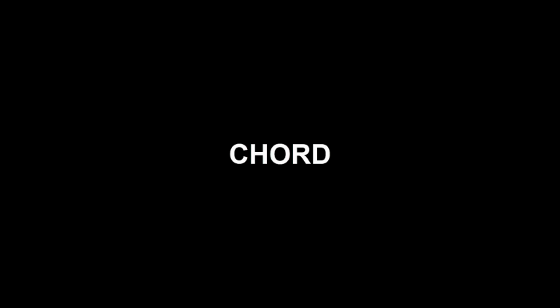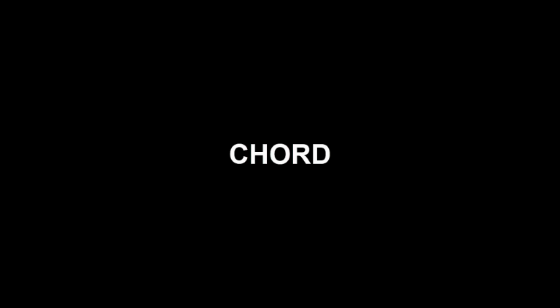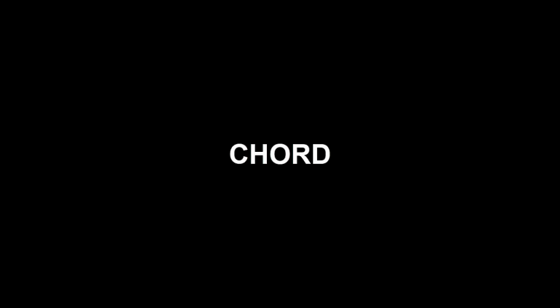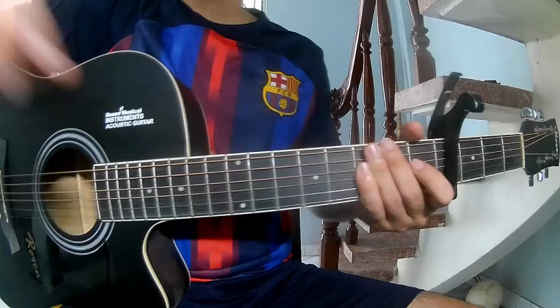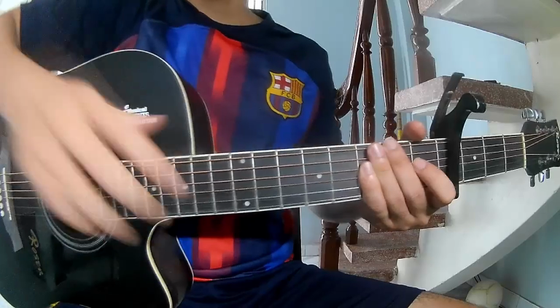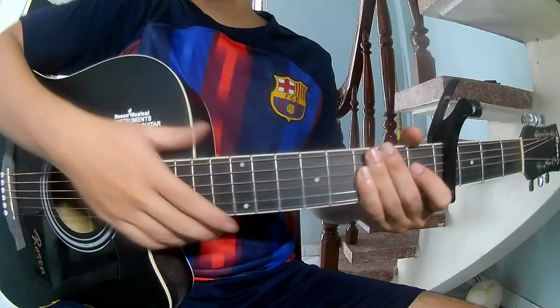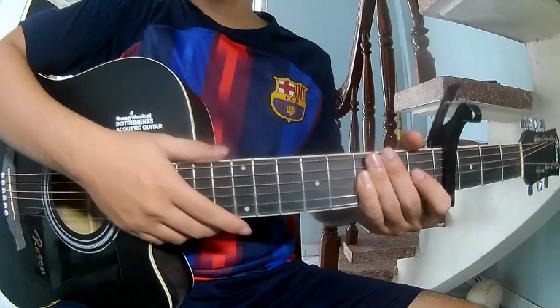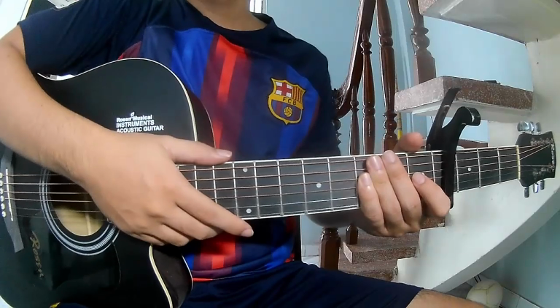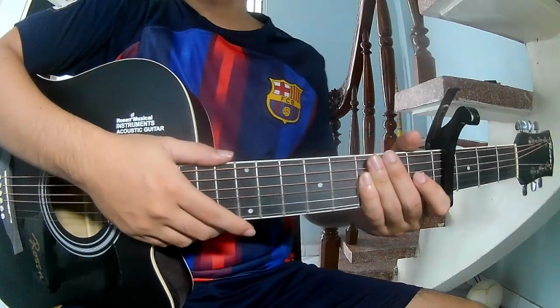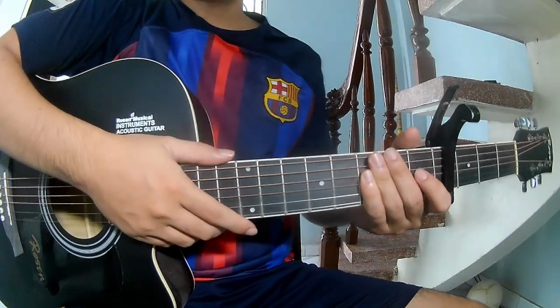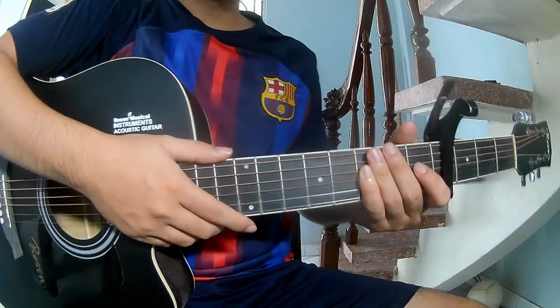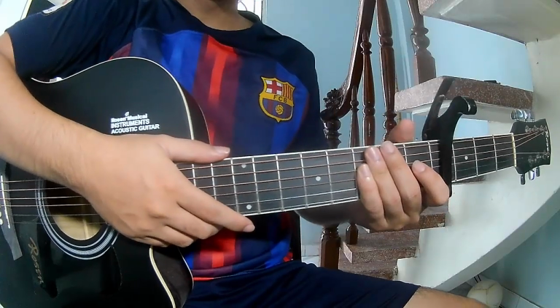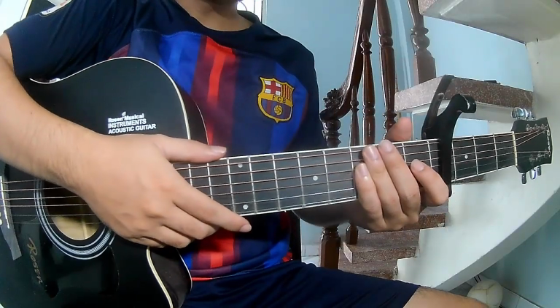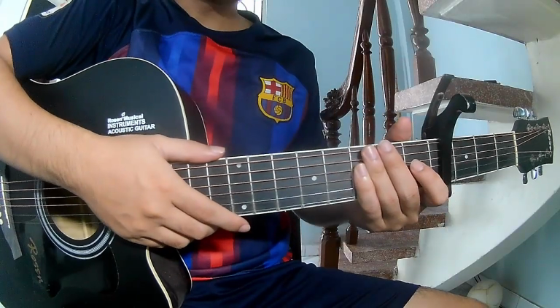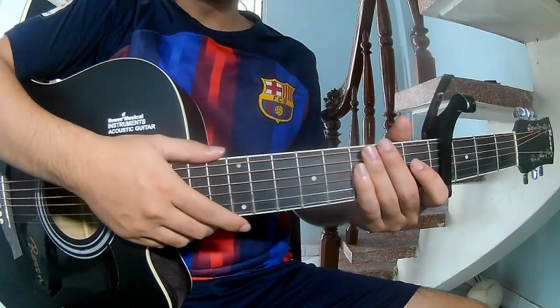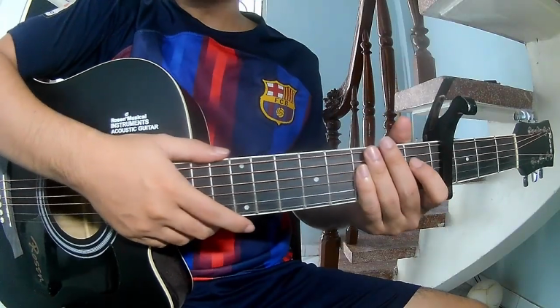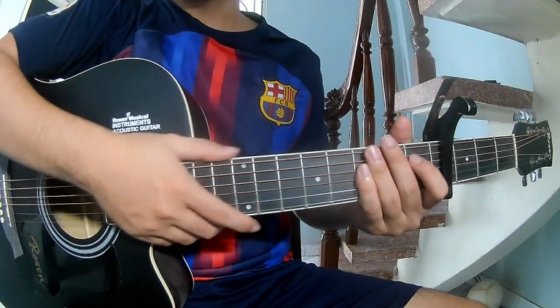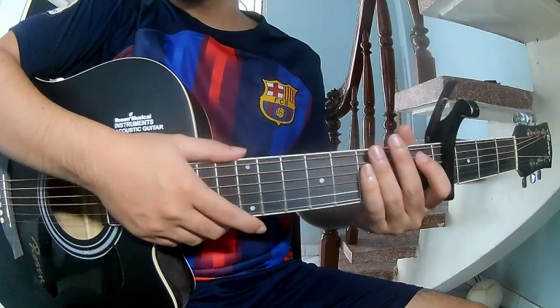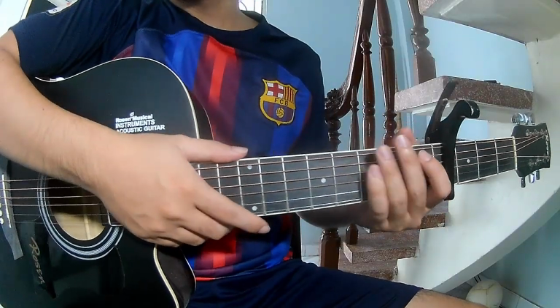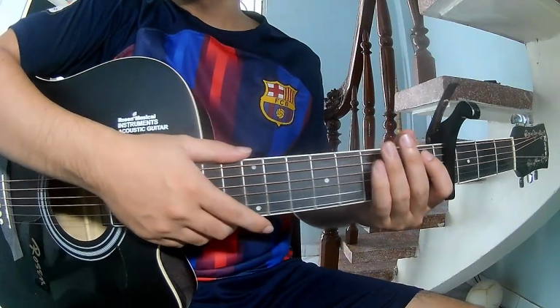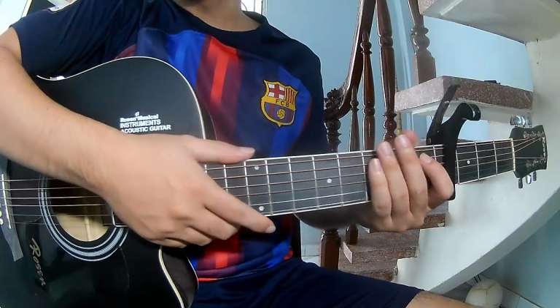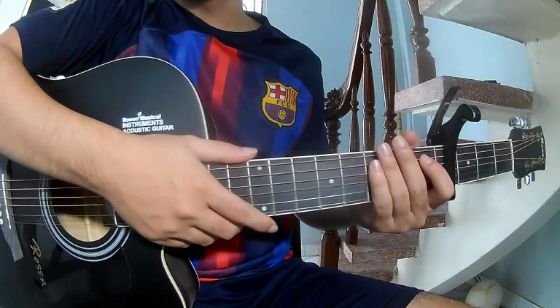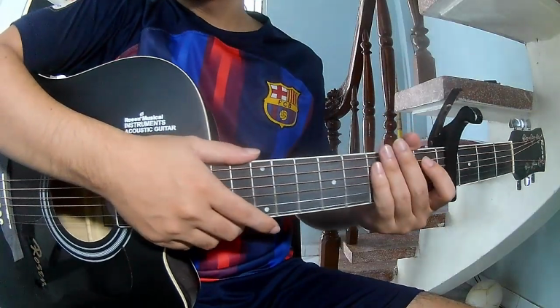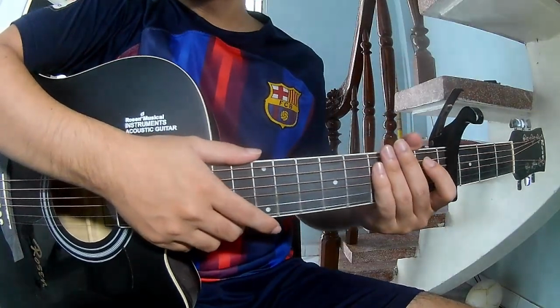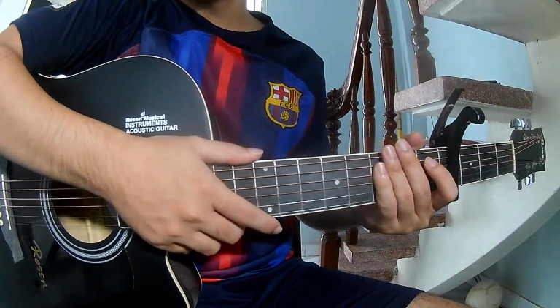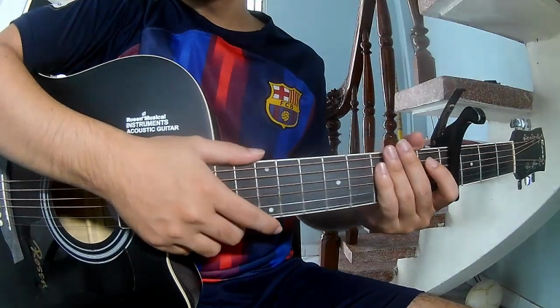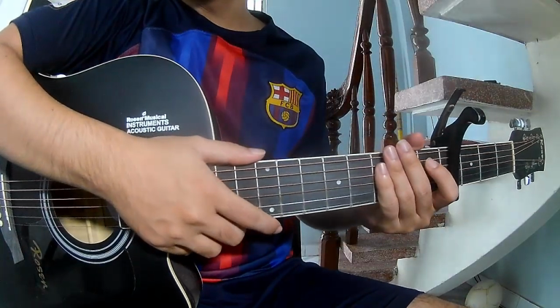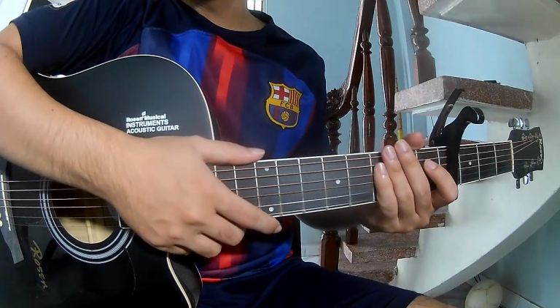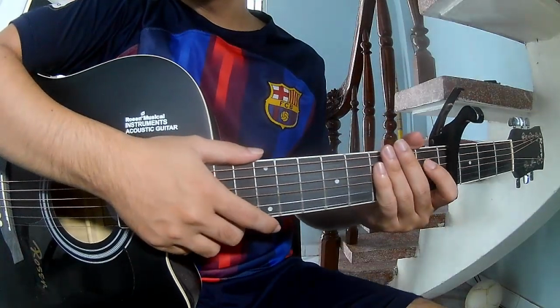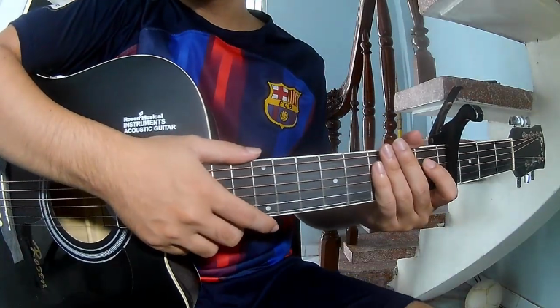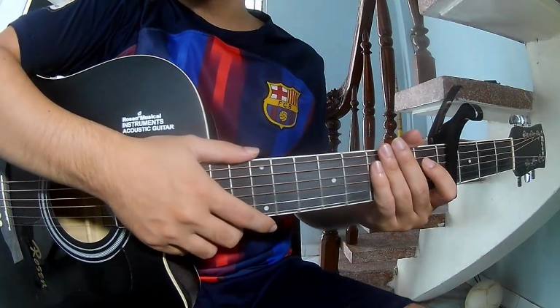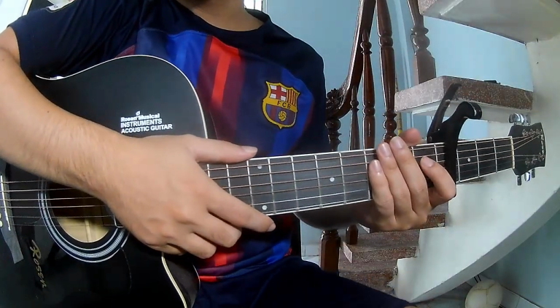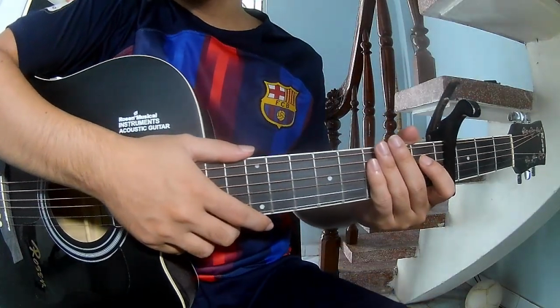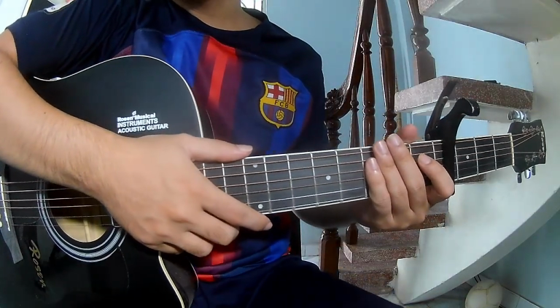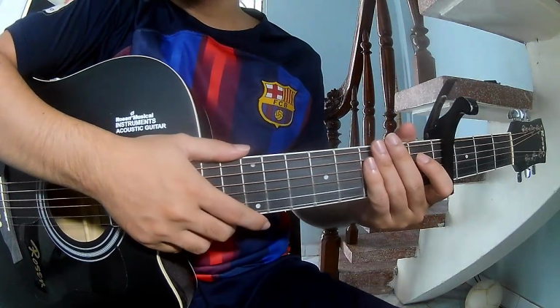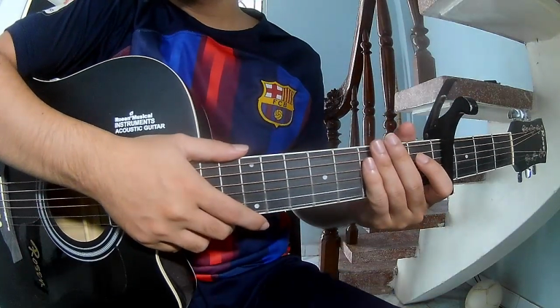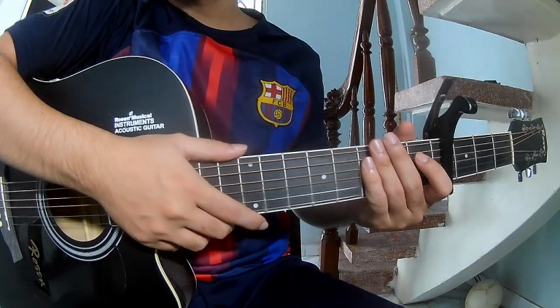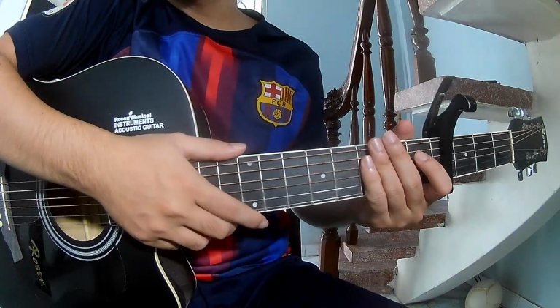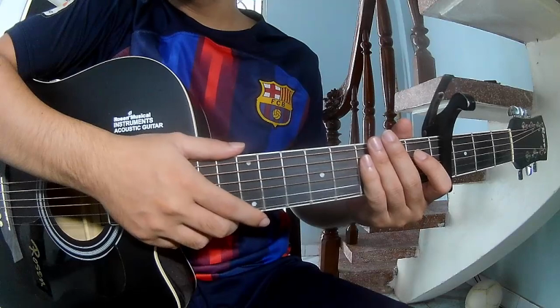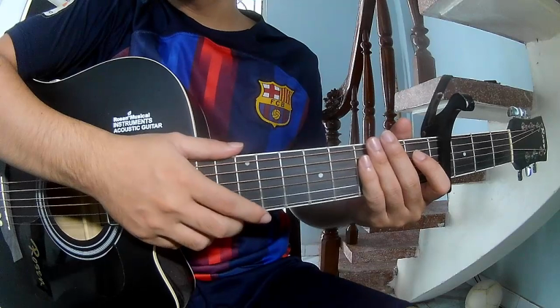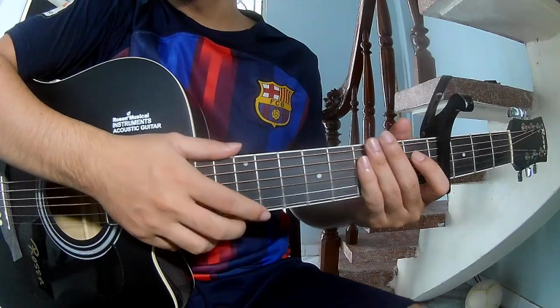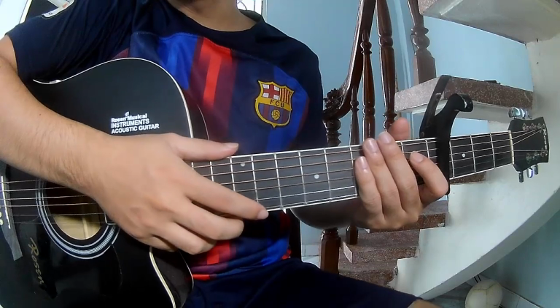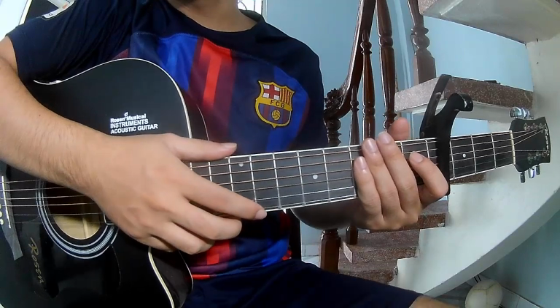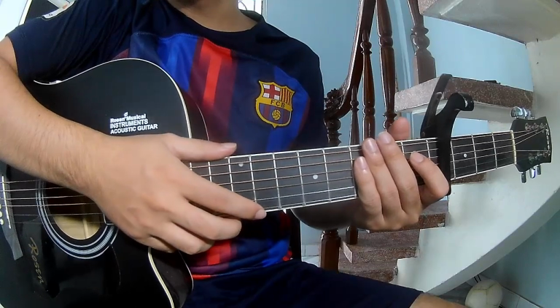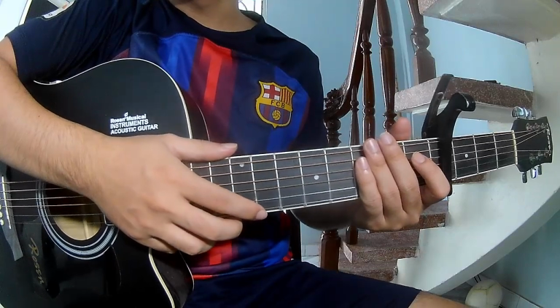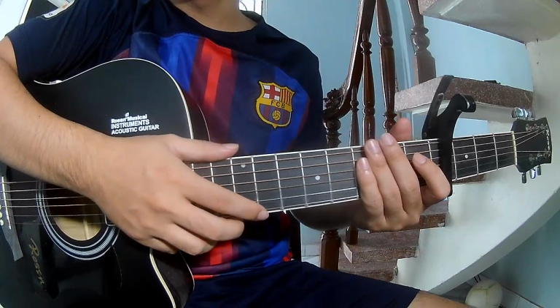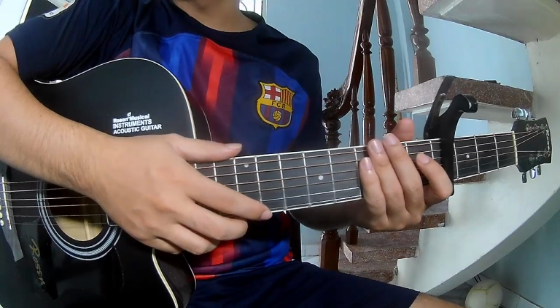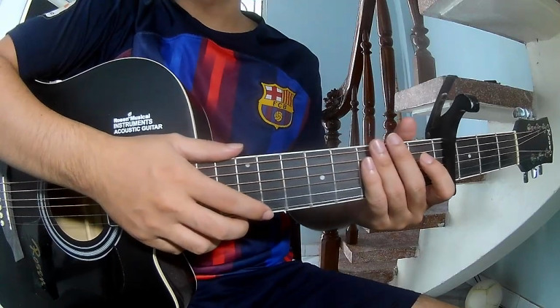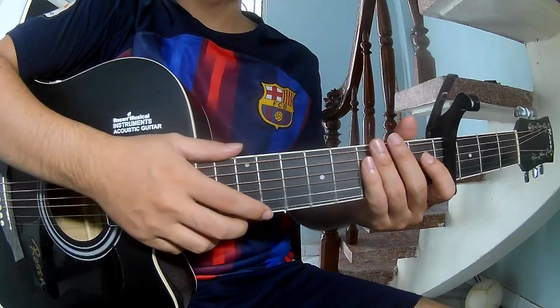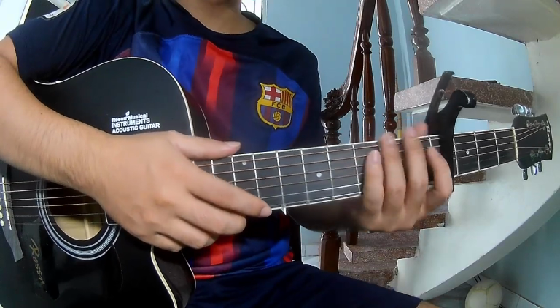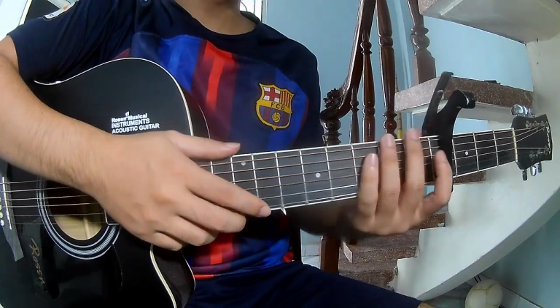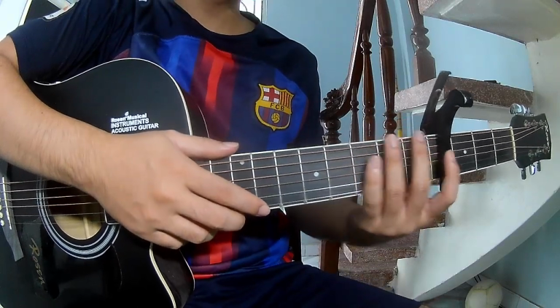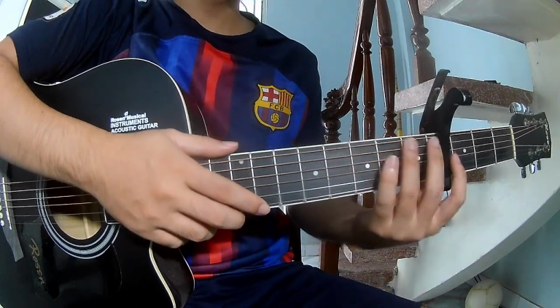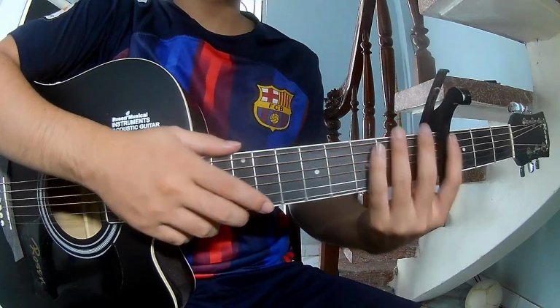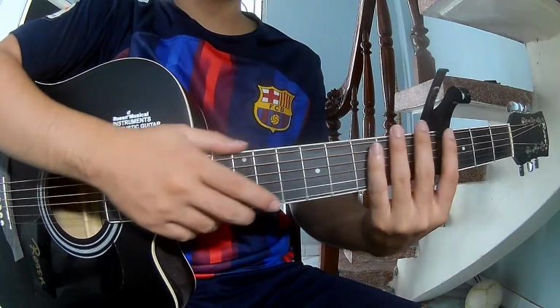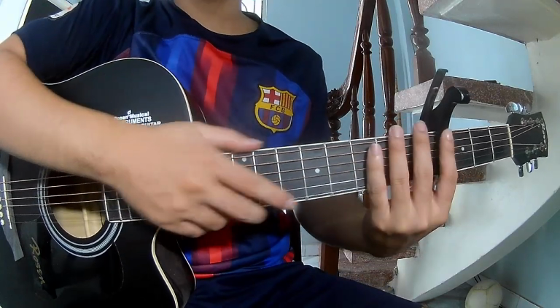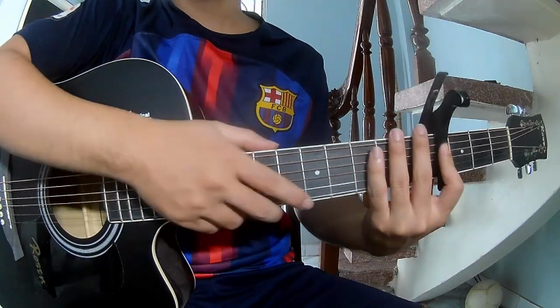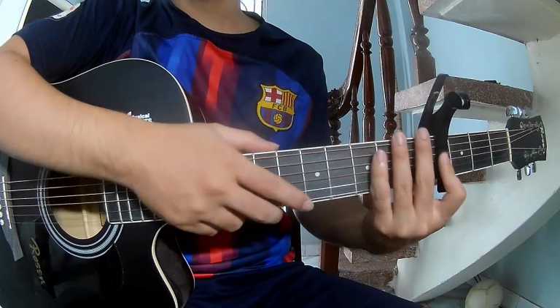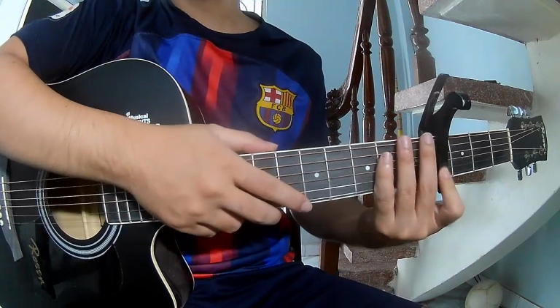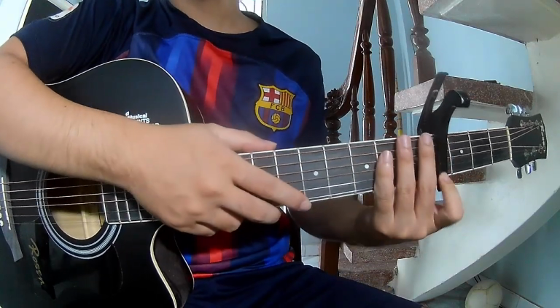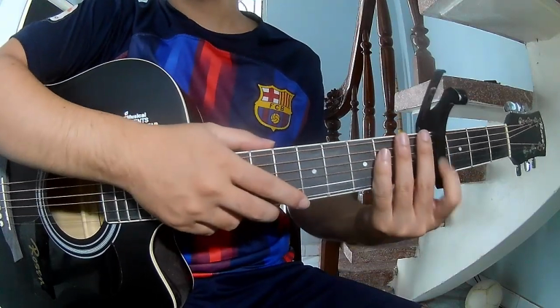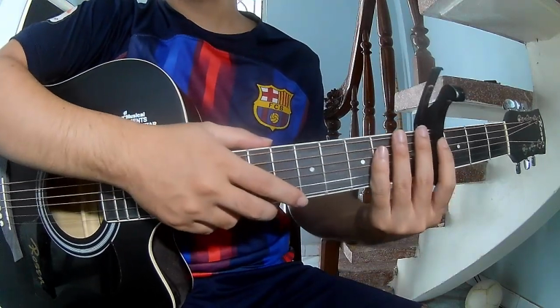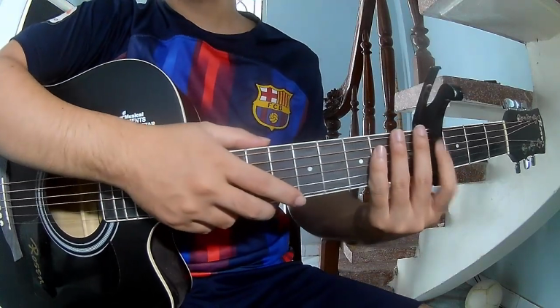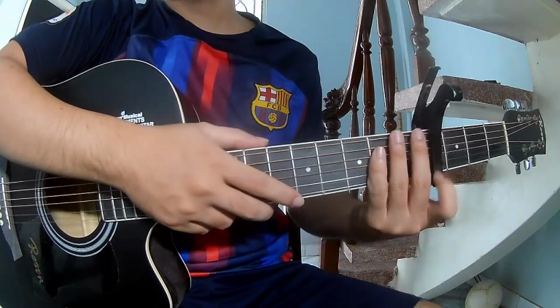Hi everyone, today we share how to play Ita Sunsday by Demon Kennedy. First, to play the cable in the program.